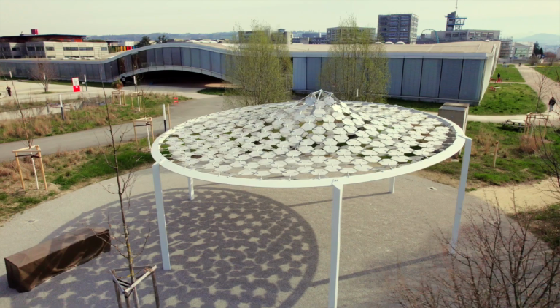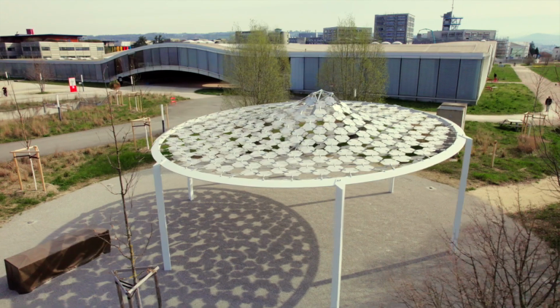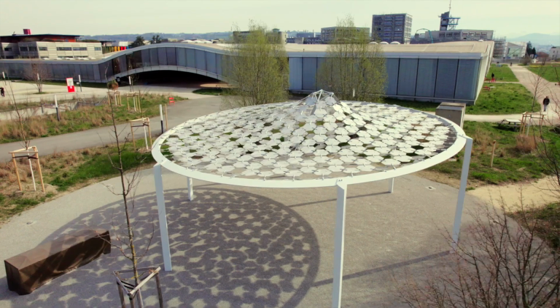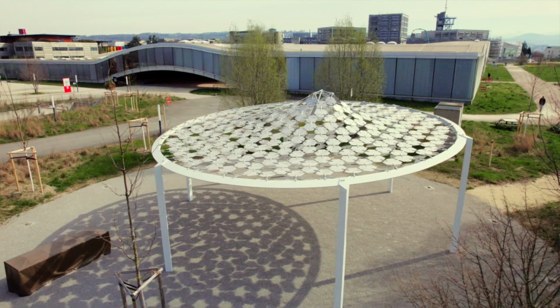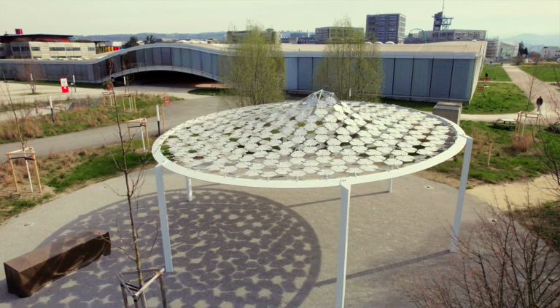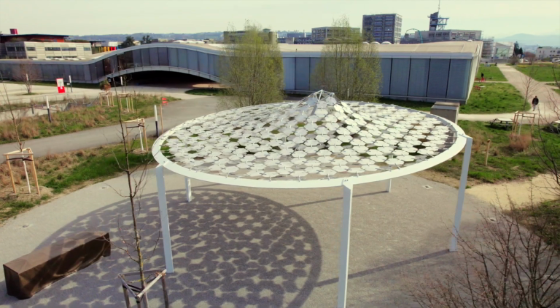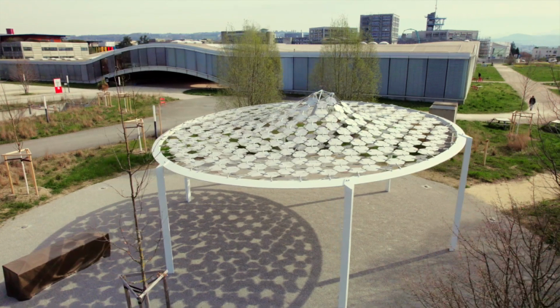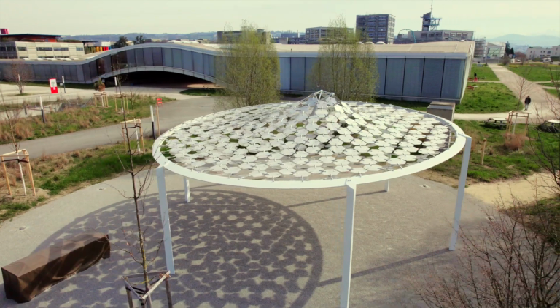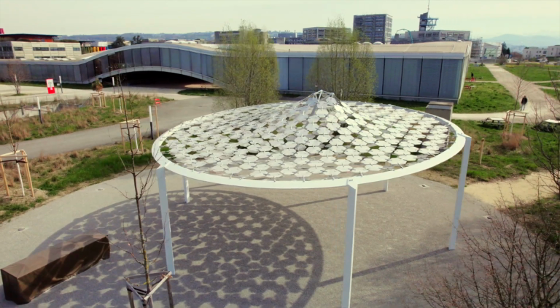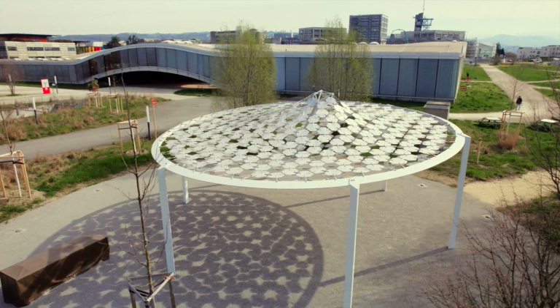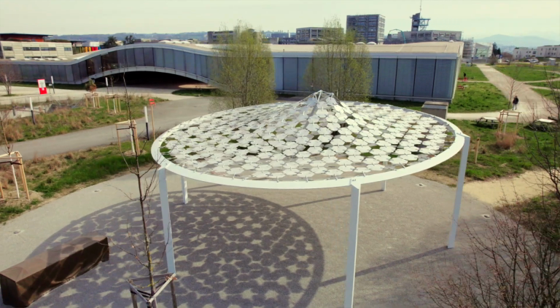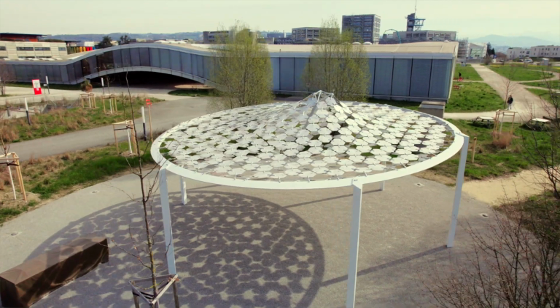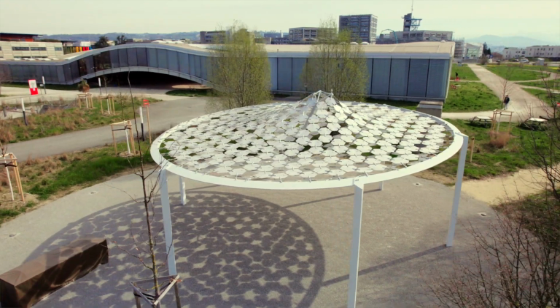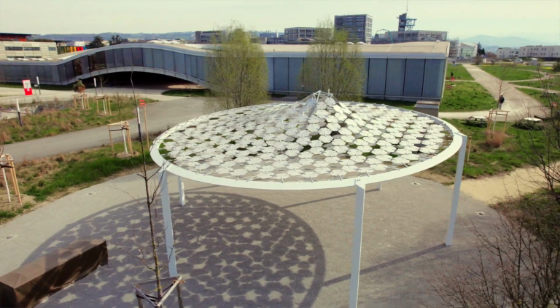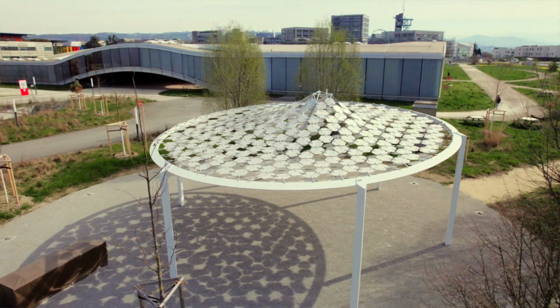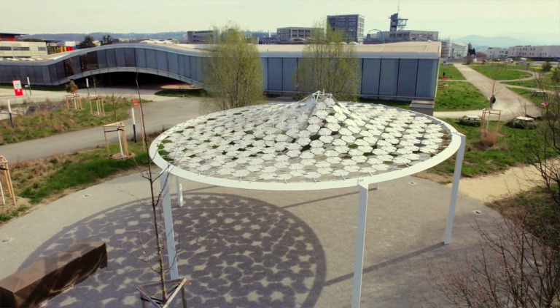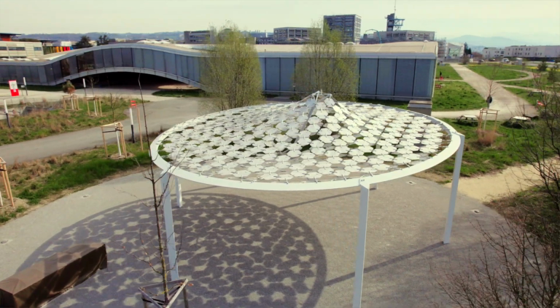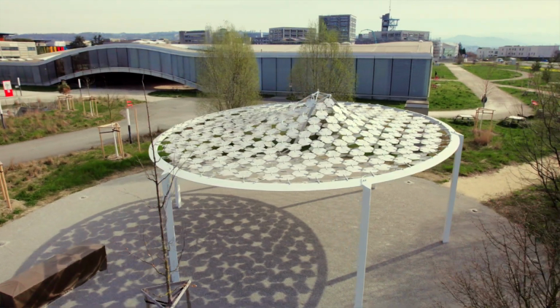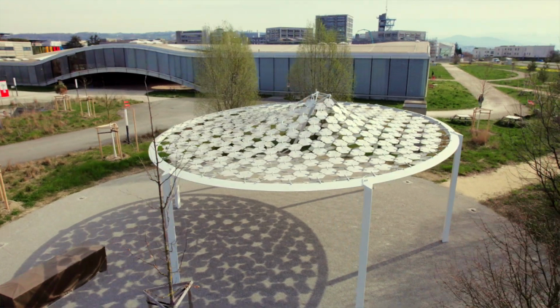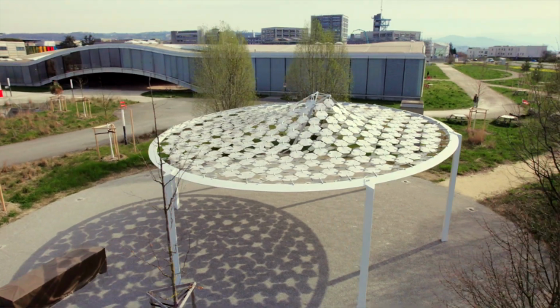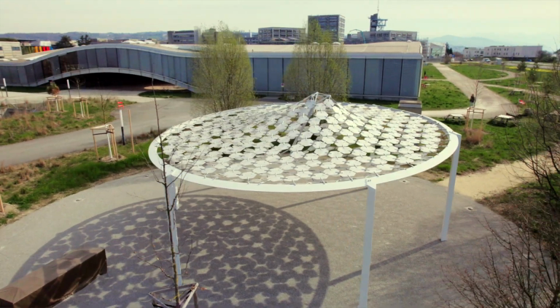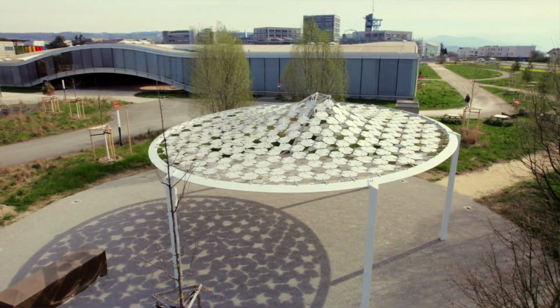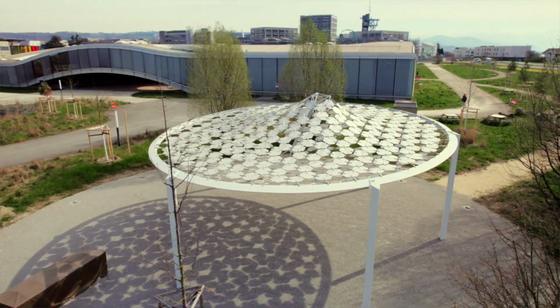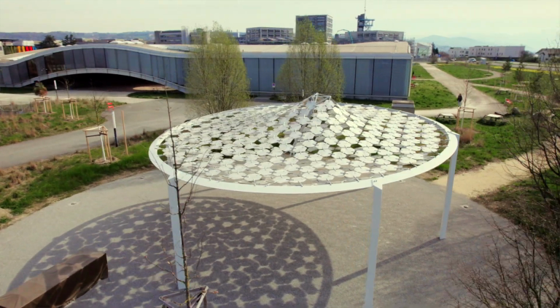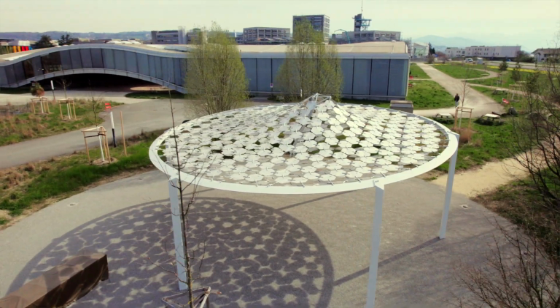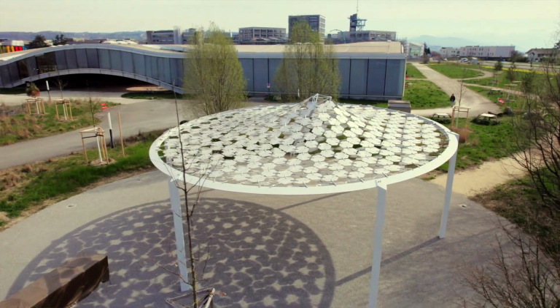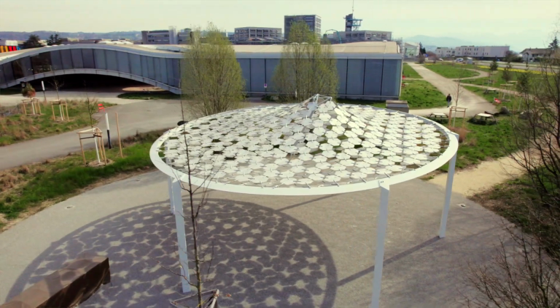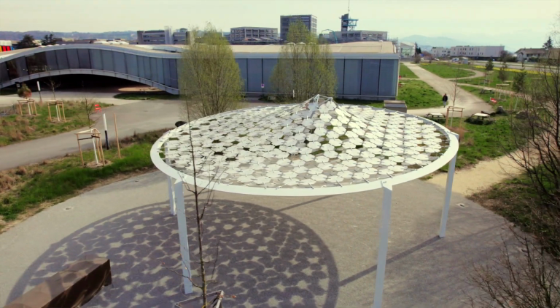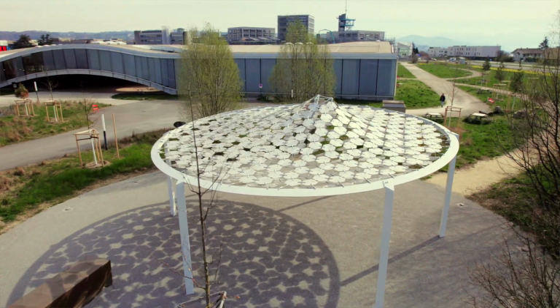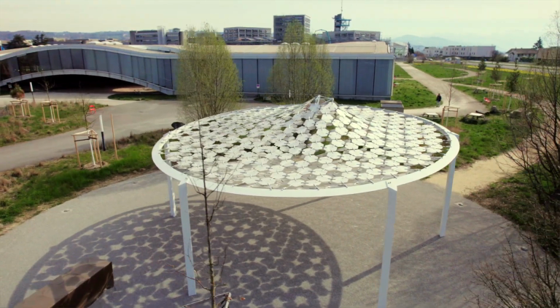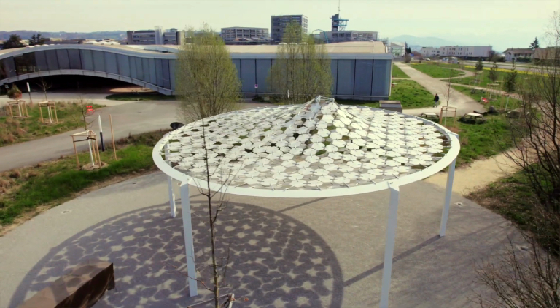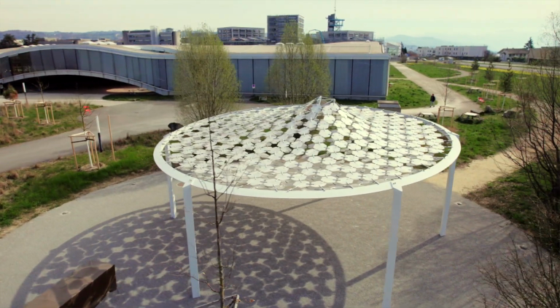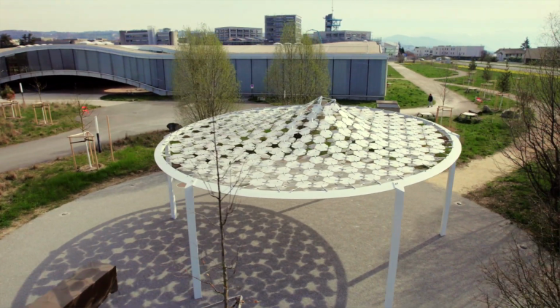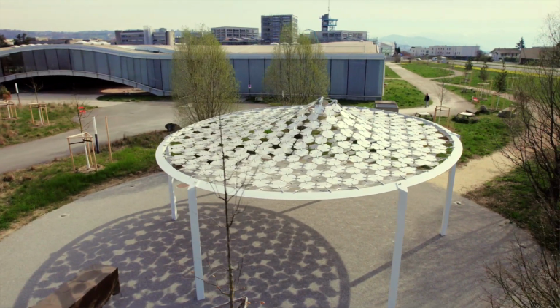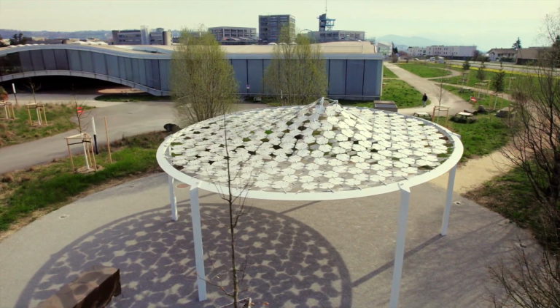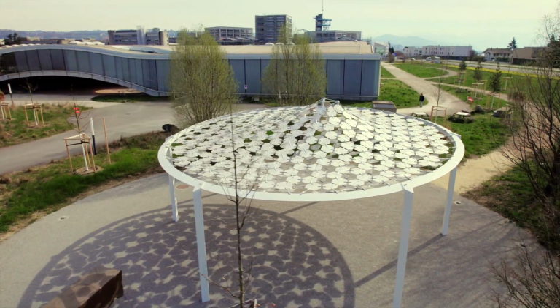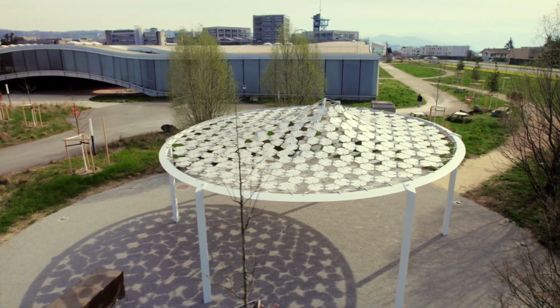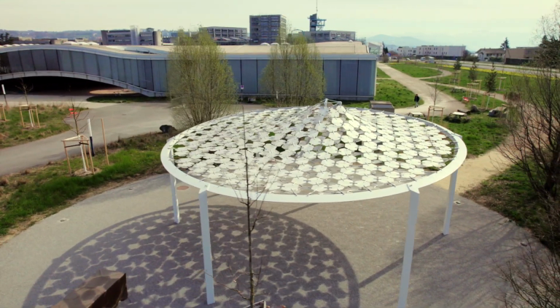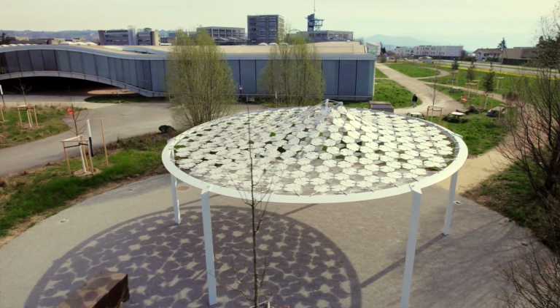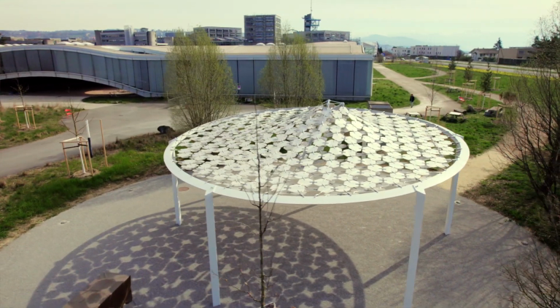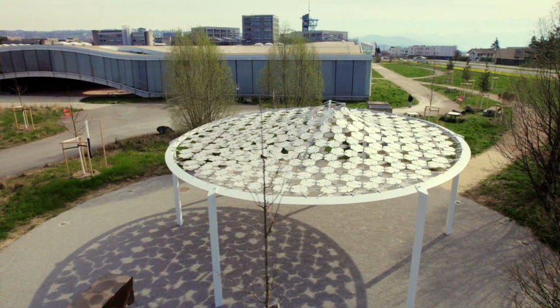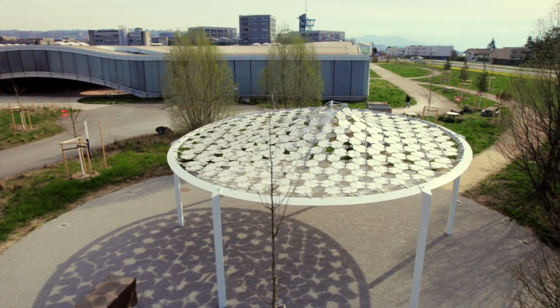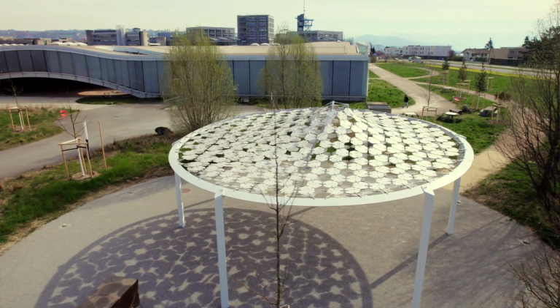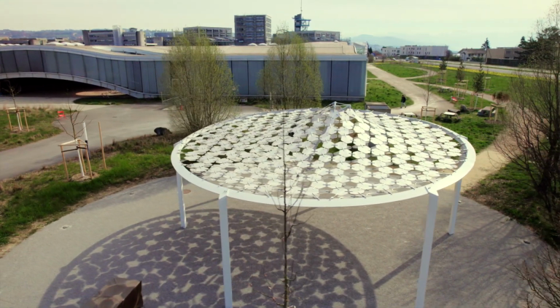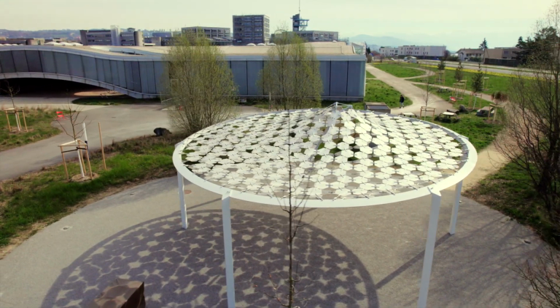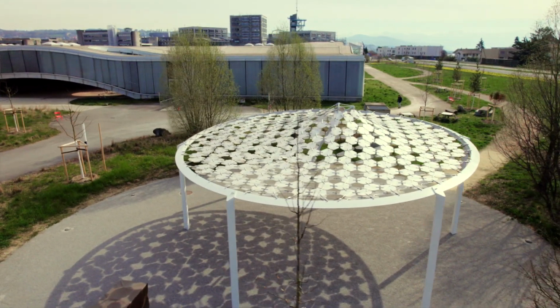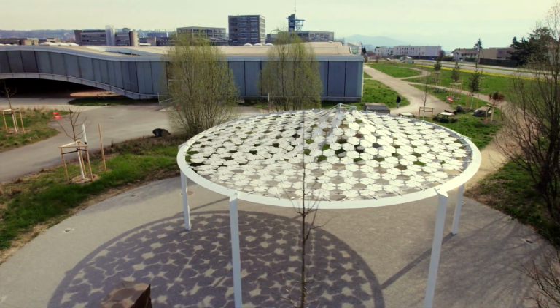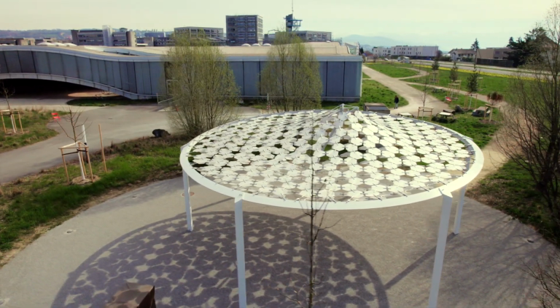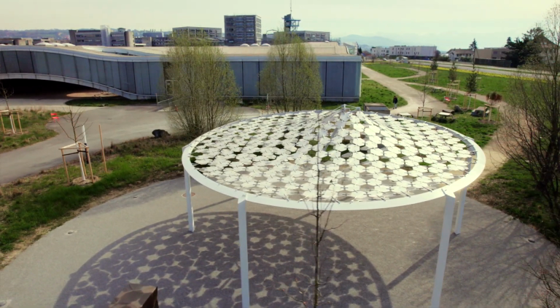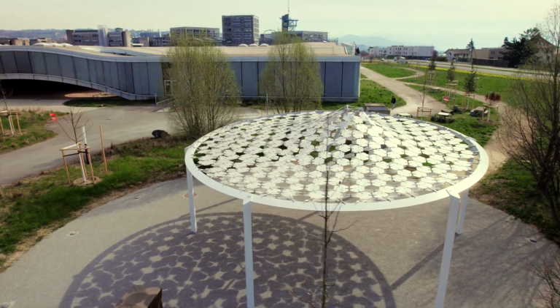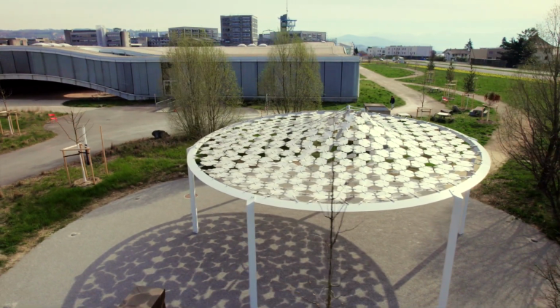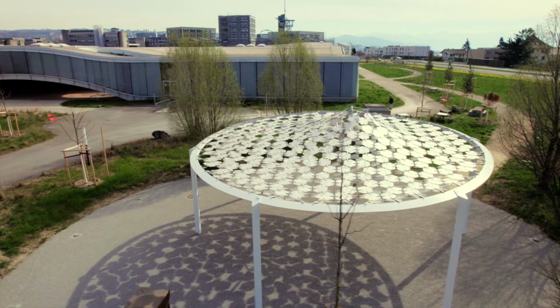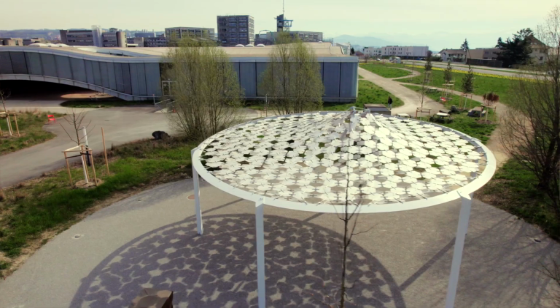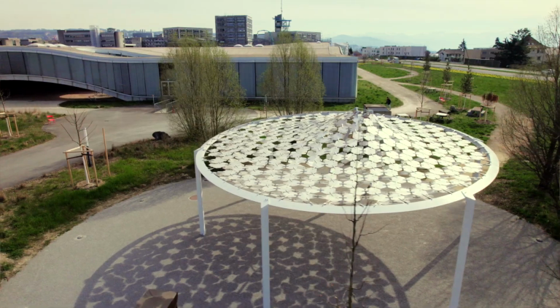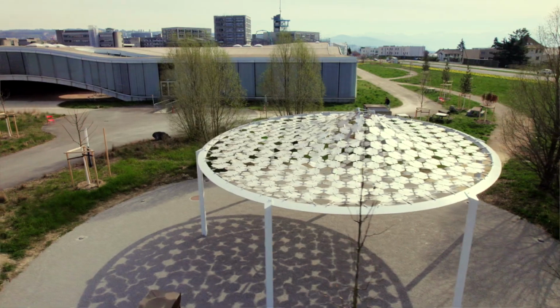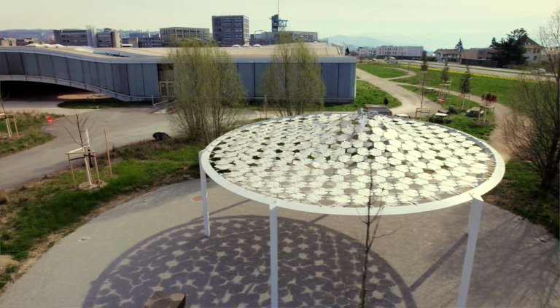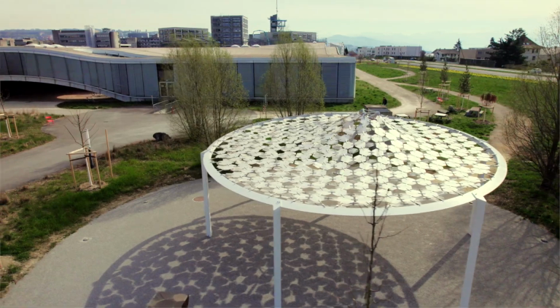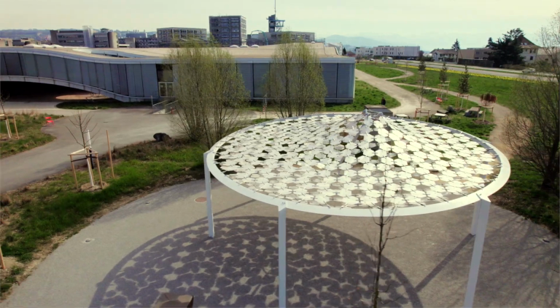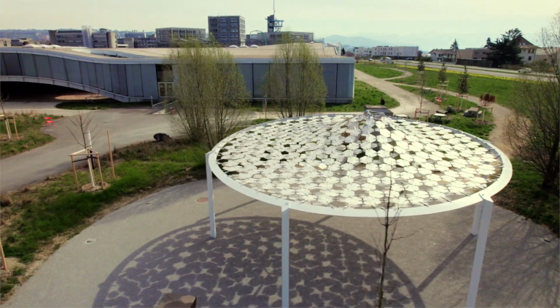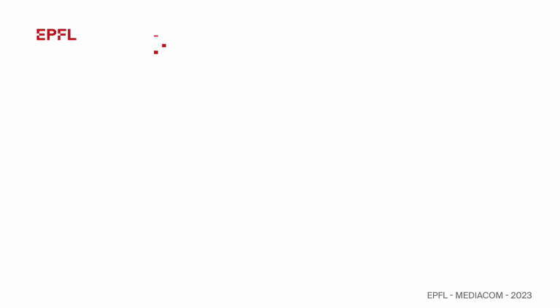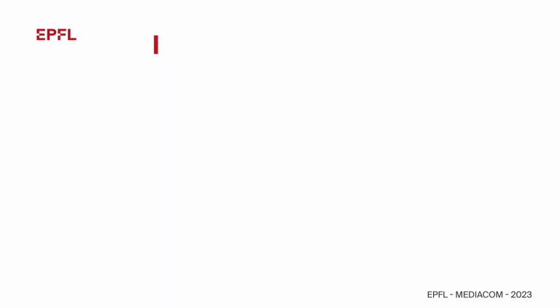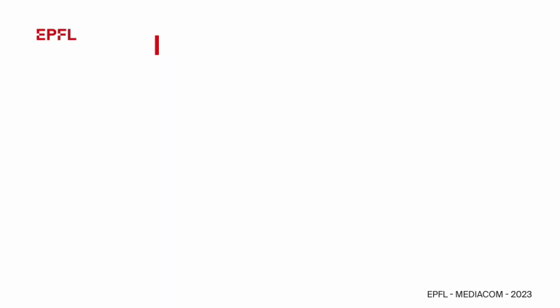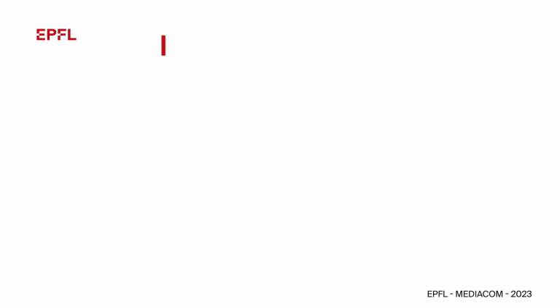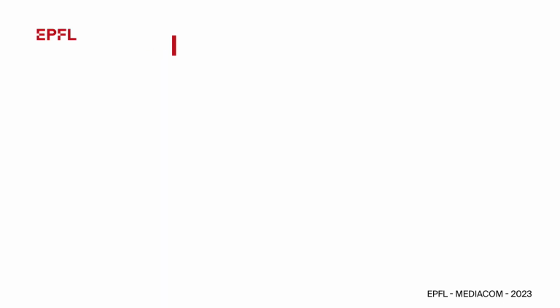And that was part of the architectural idea behind this.